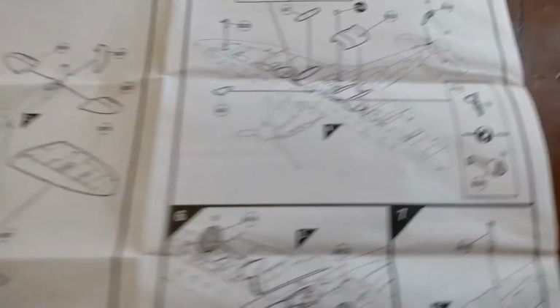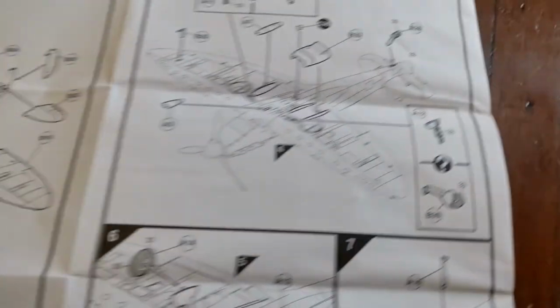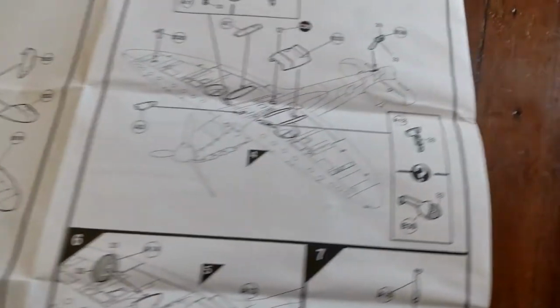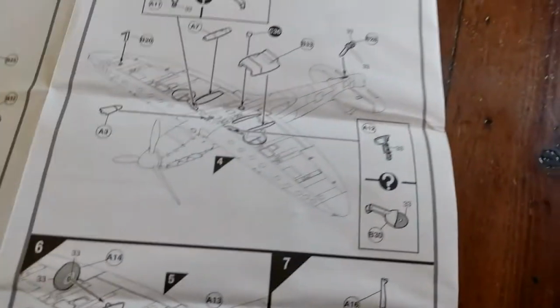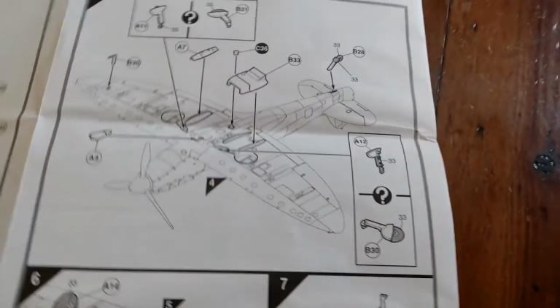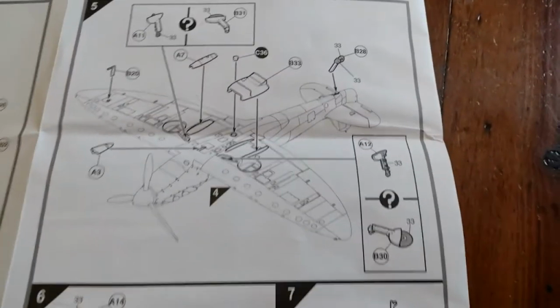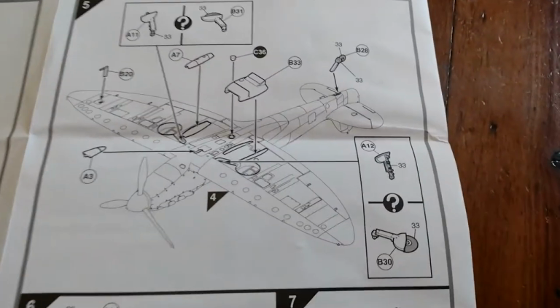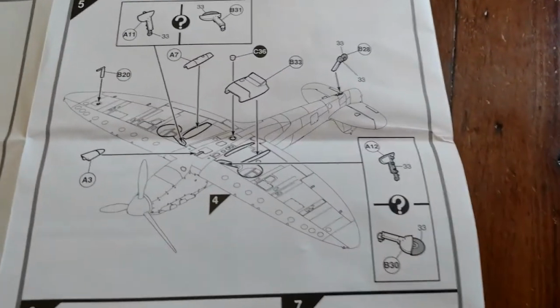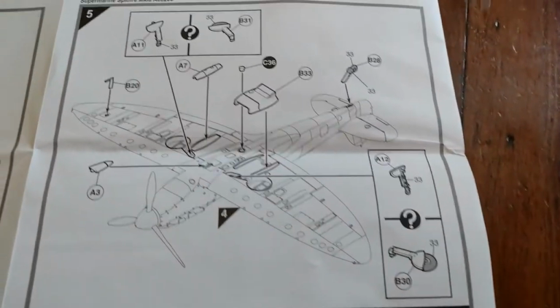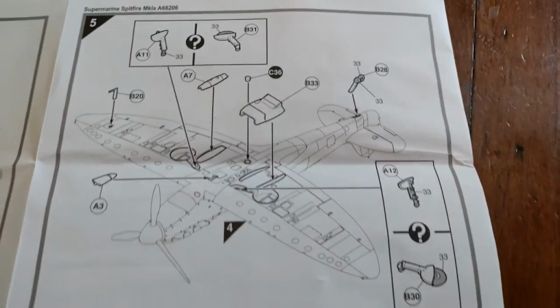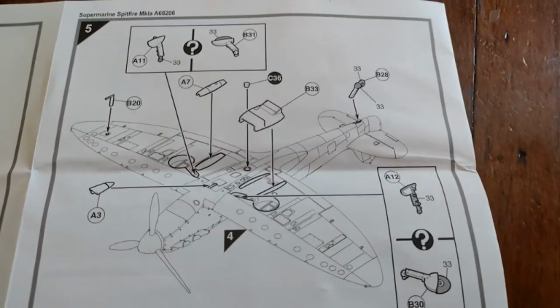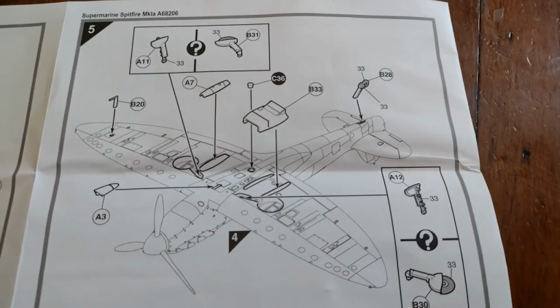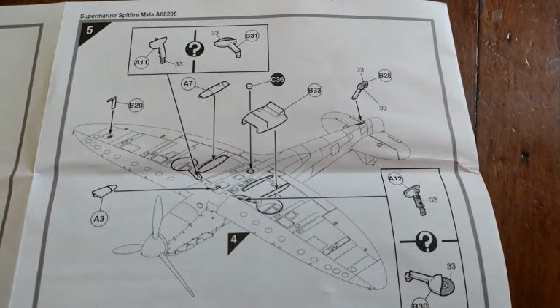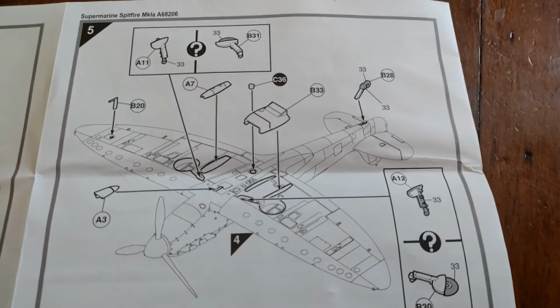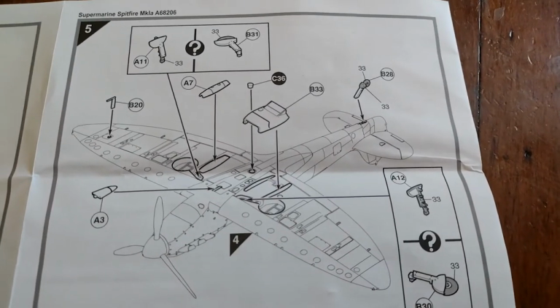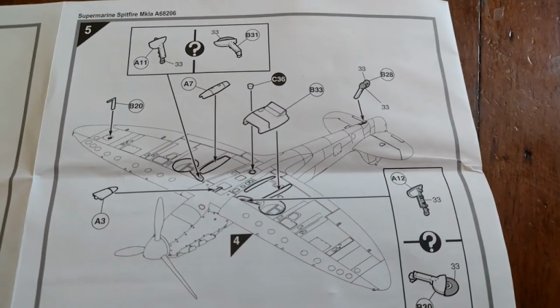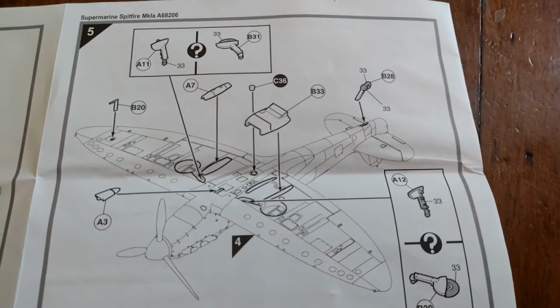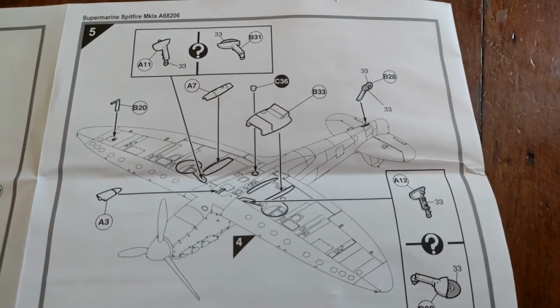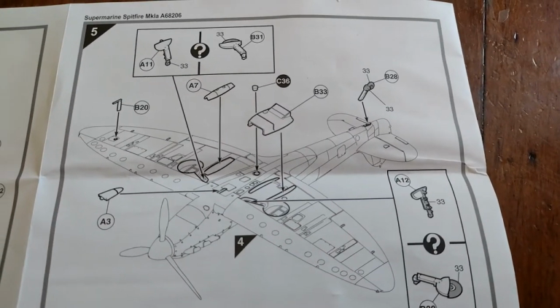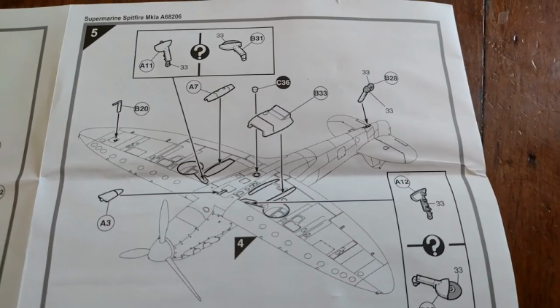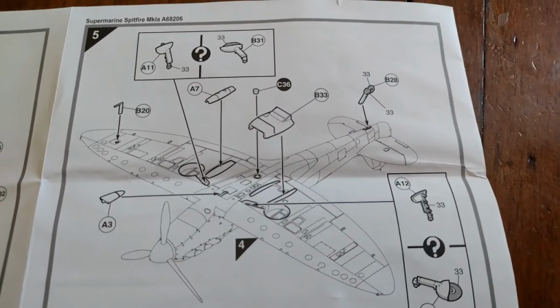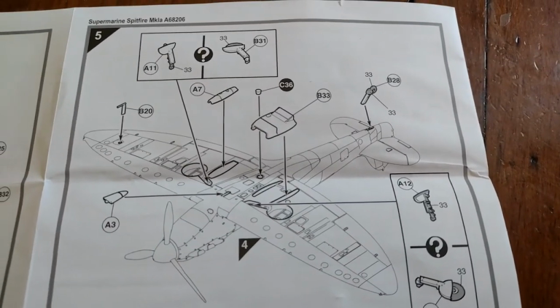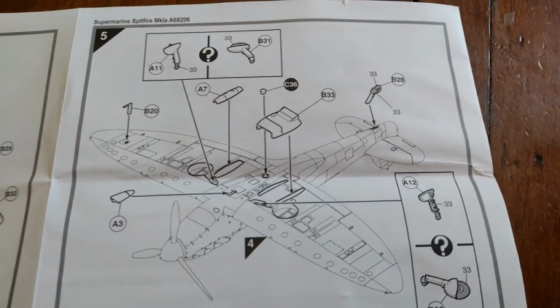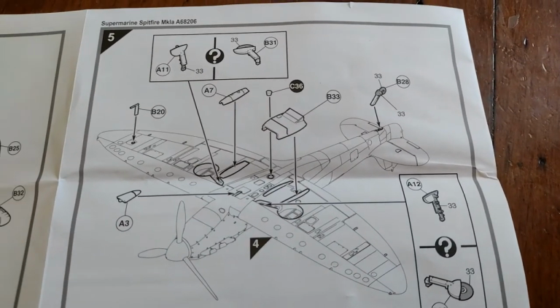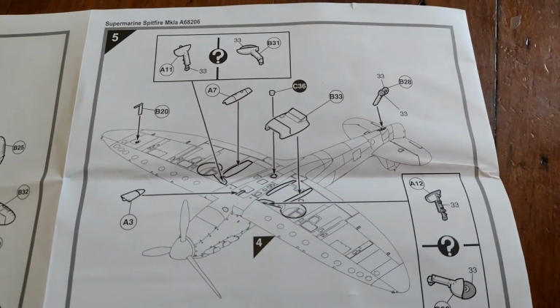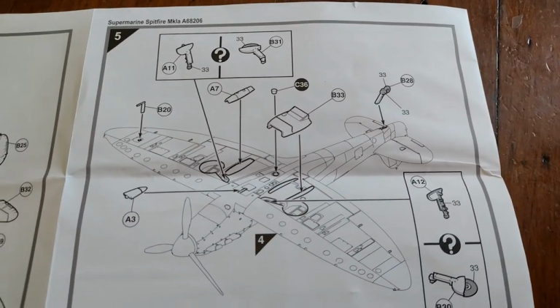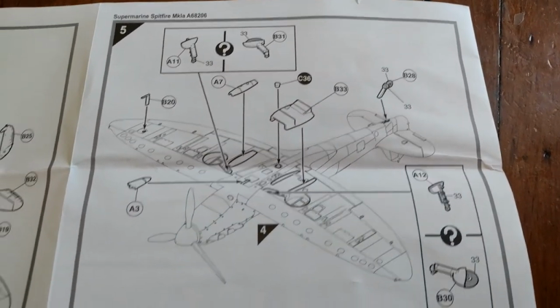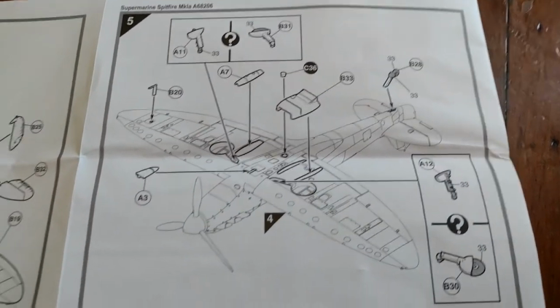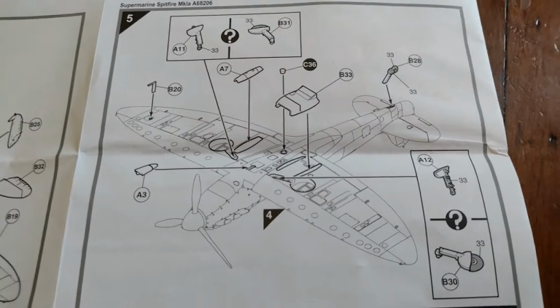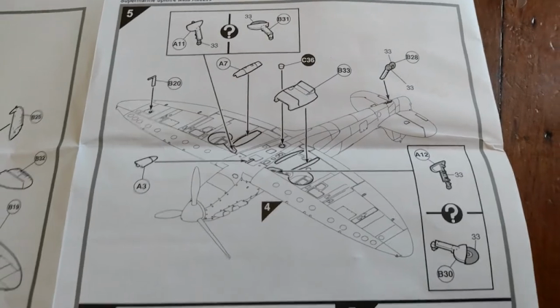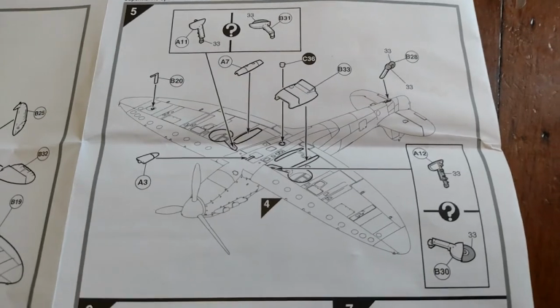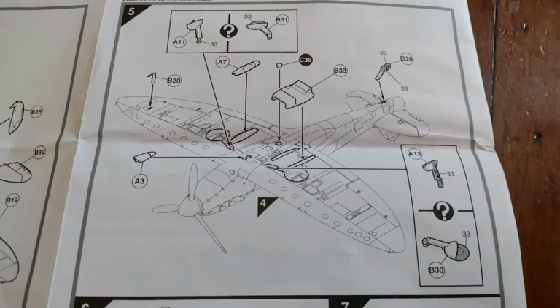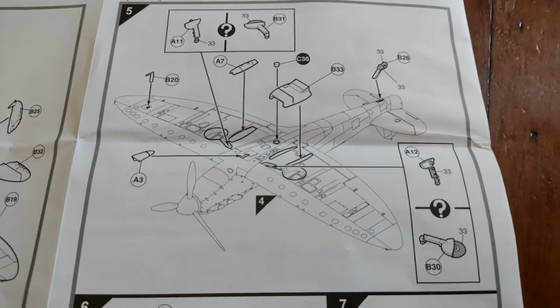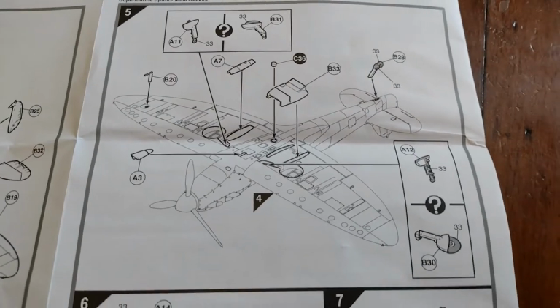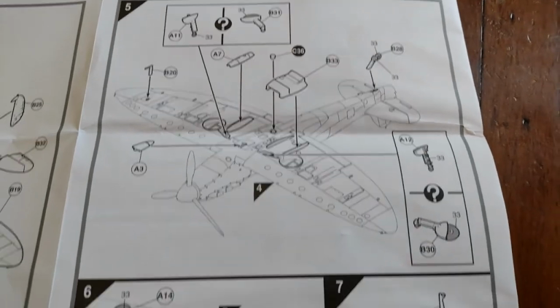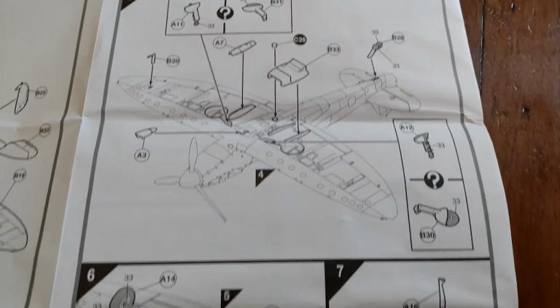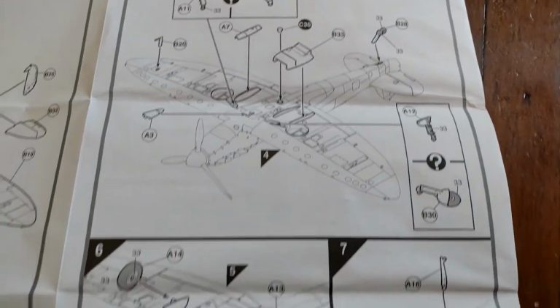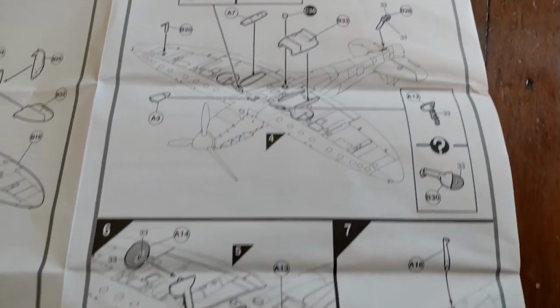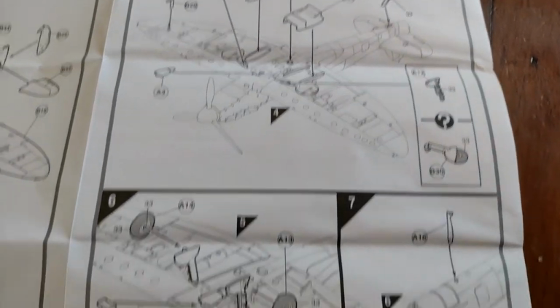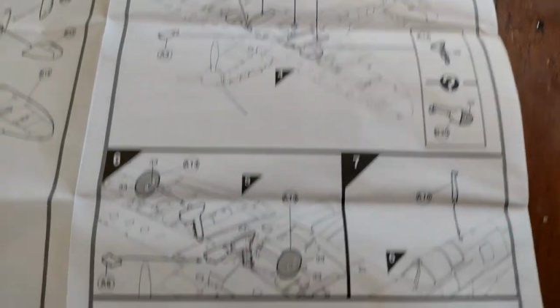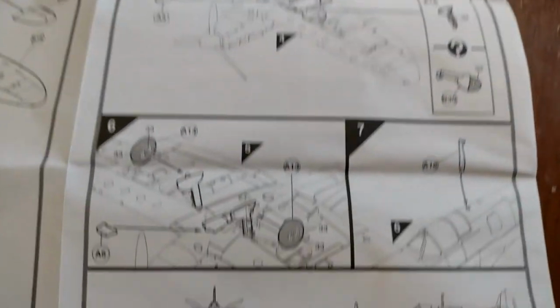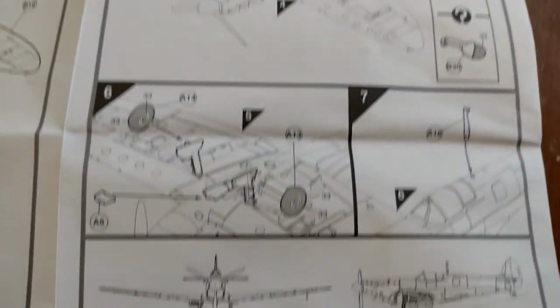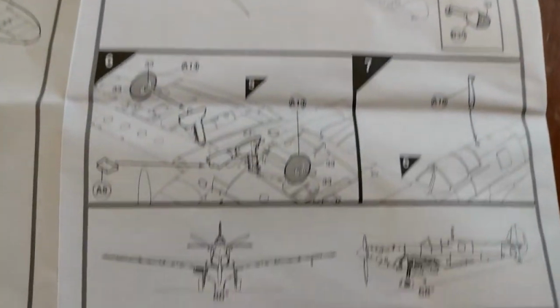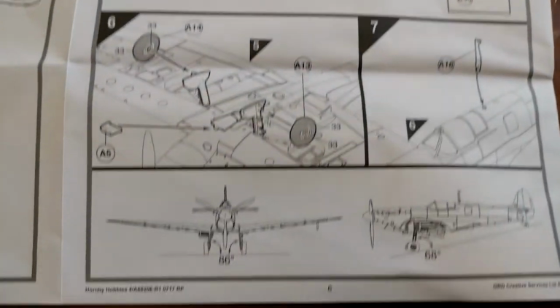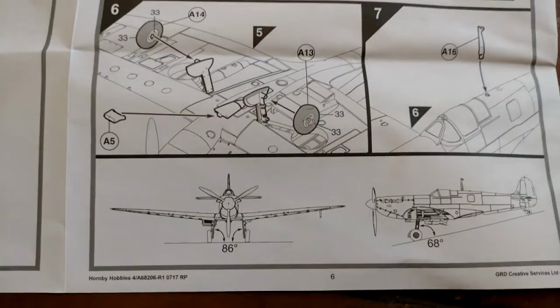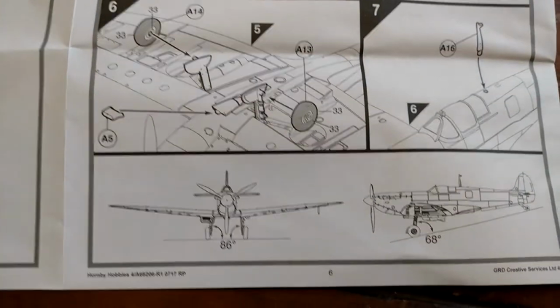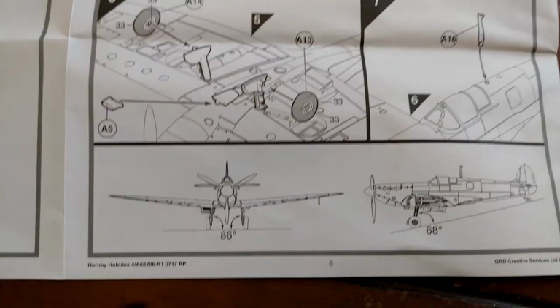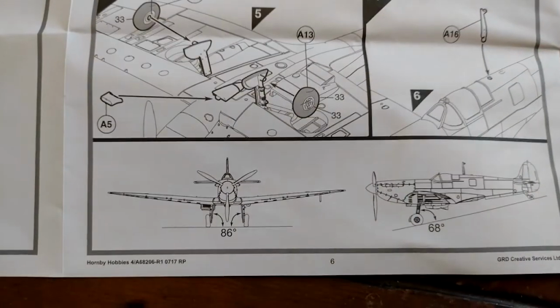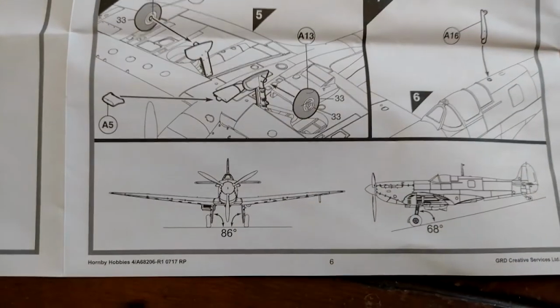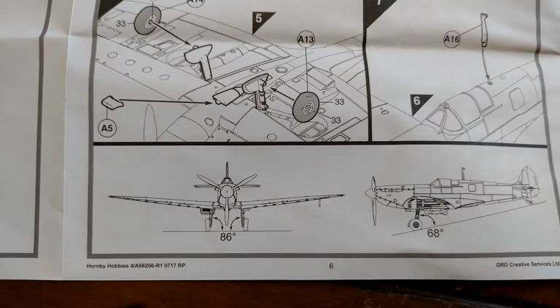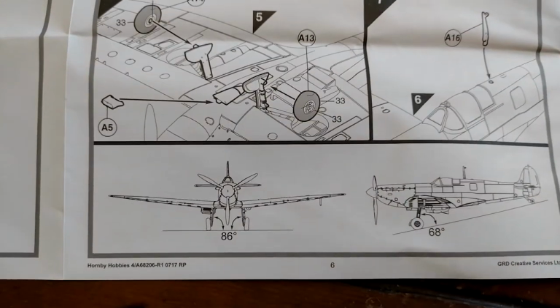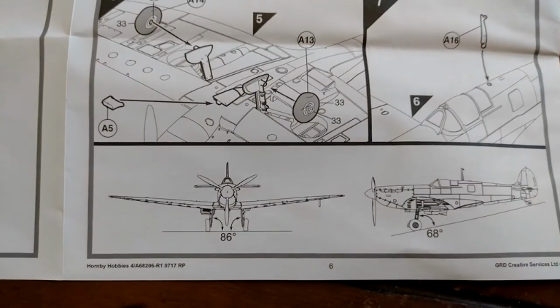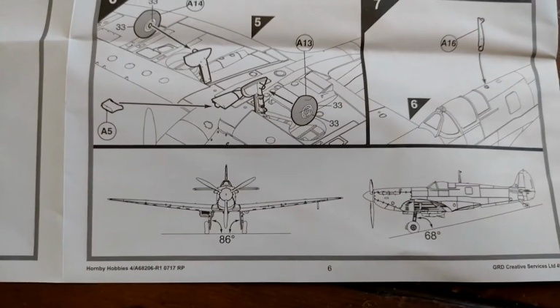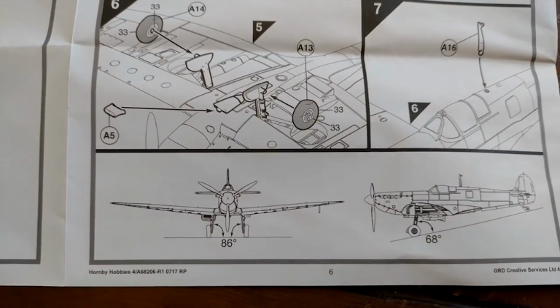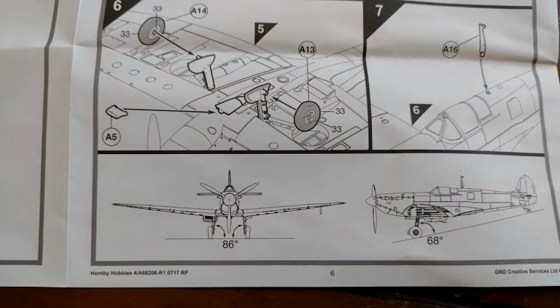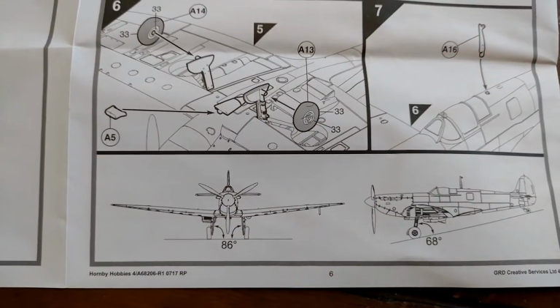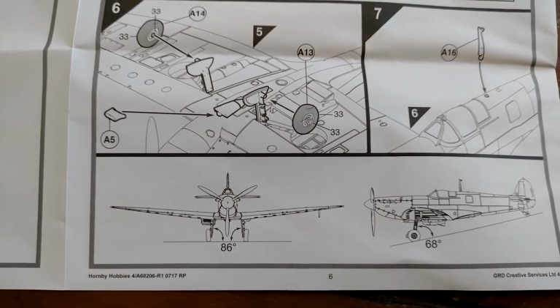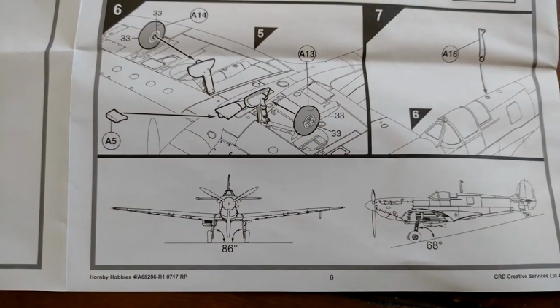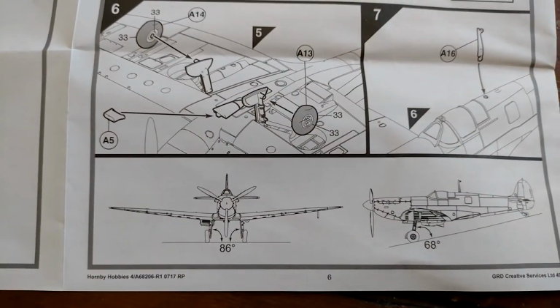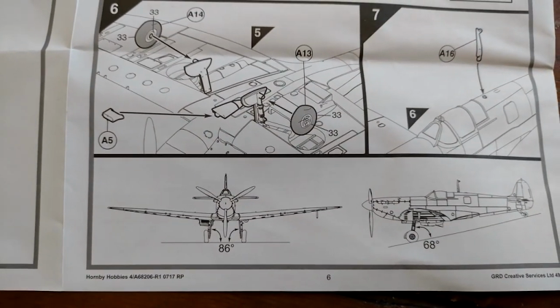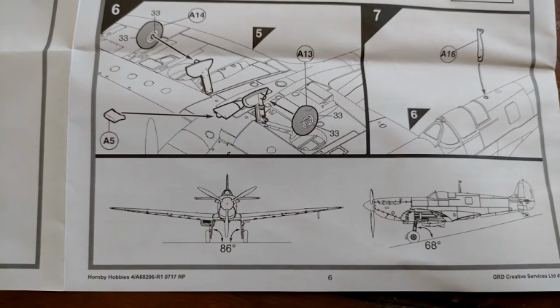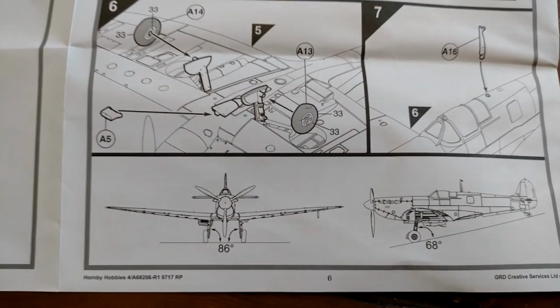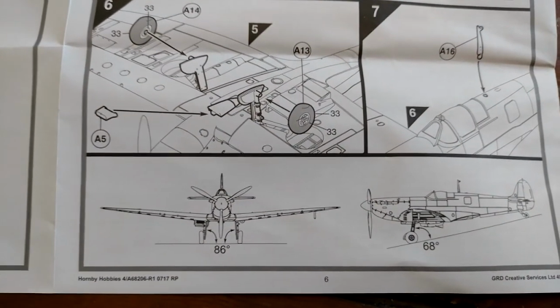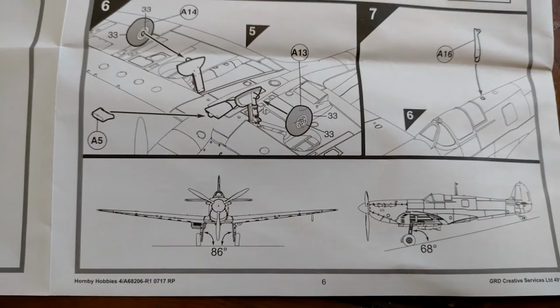Then you've got all your little bits and bobs — your air intakes, tail wheel, and so forth. And then finishing off the last bits. I think that's going to make quite a nice tiny little kit actually.